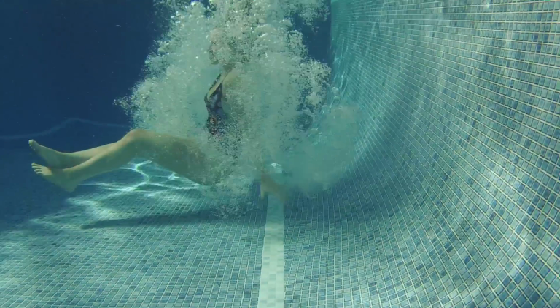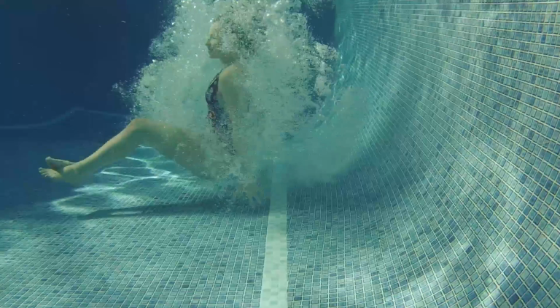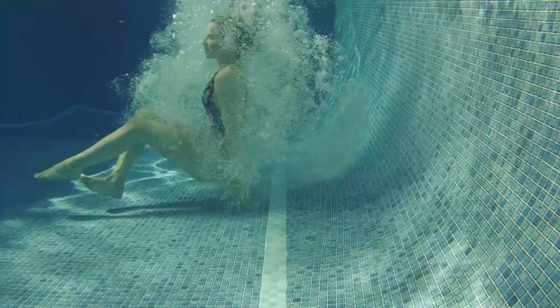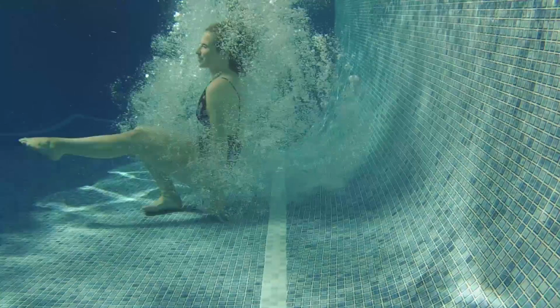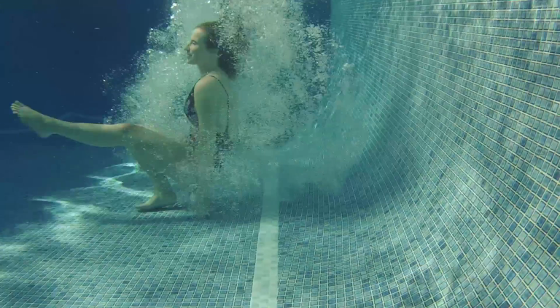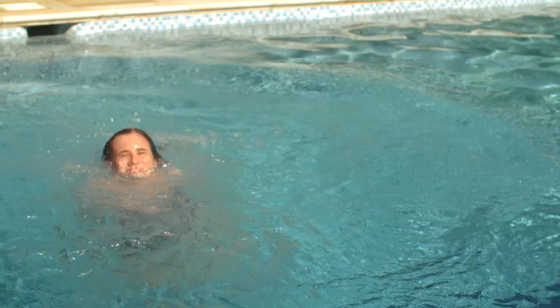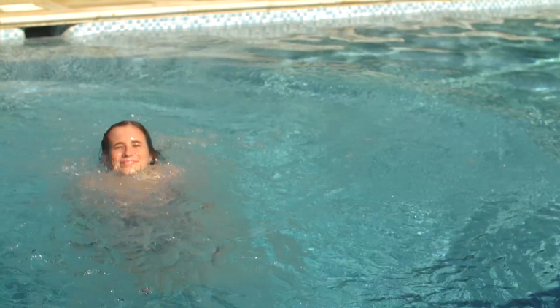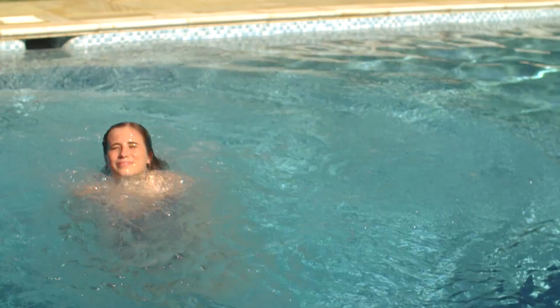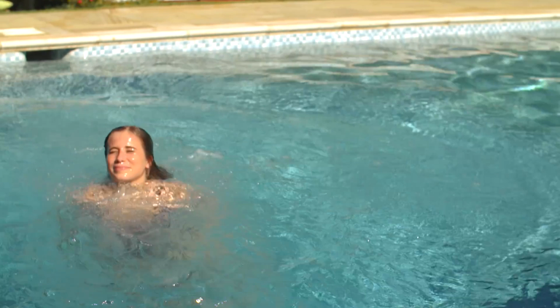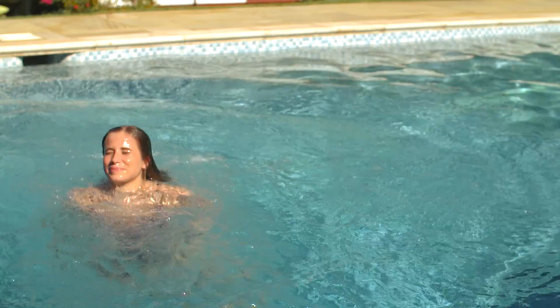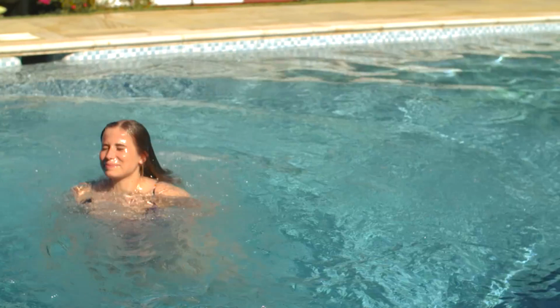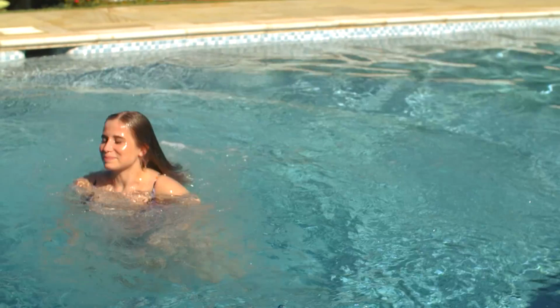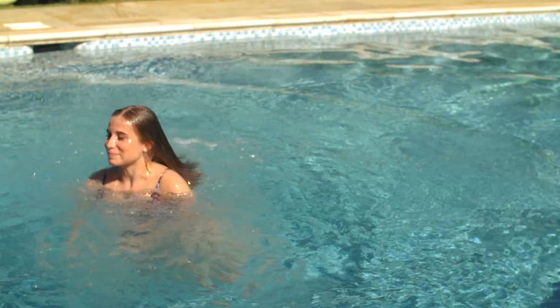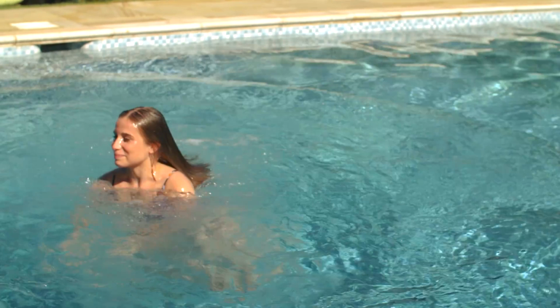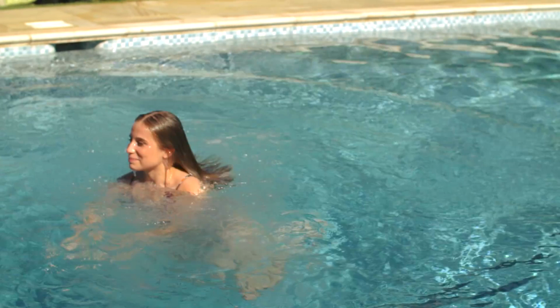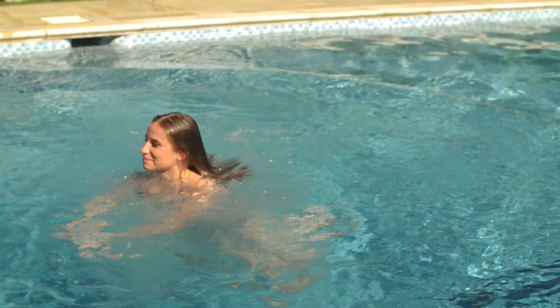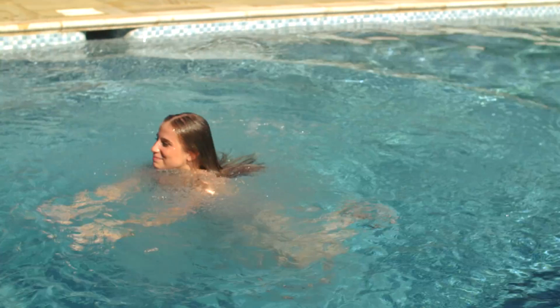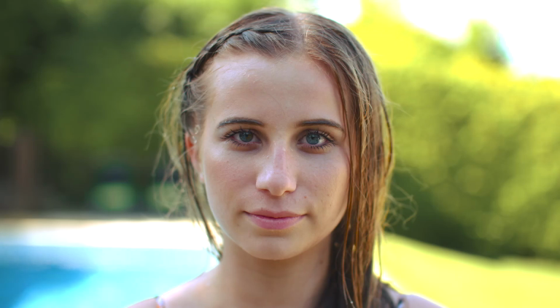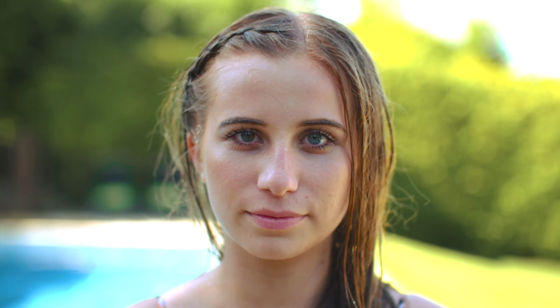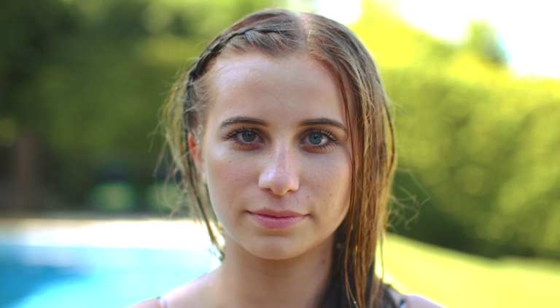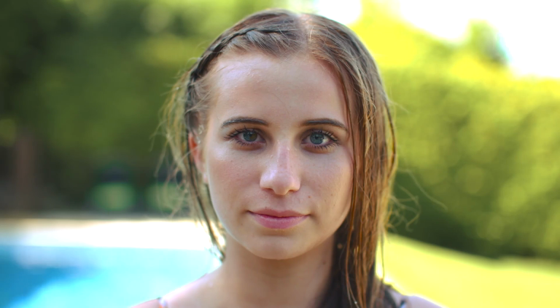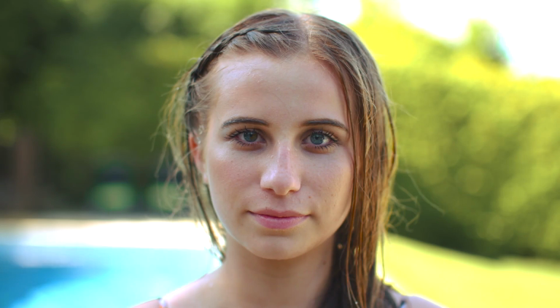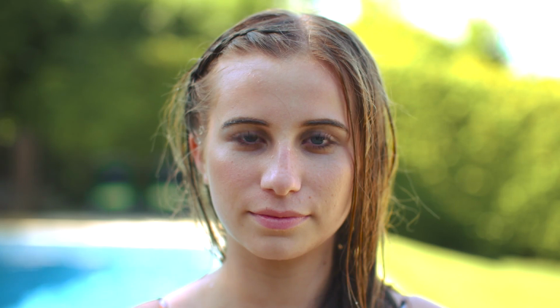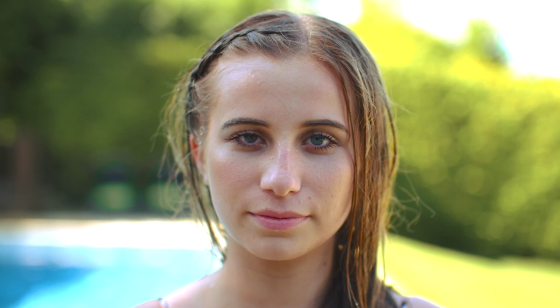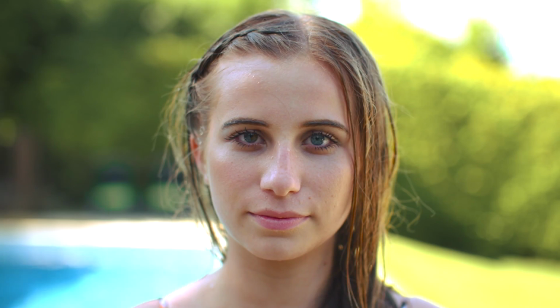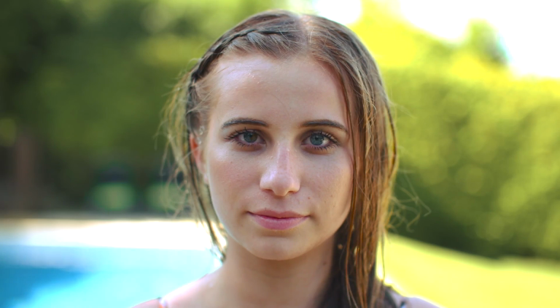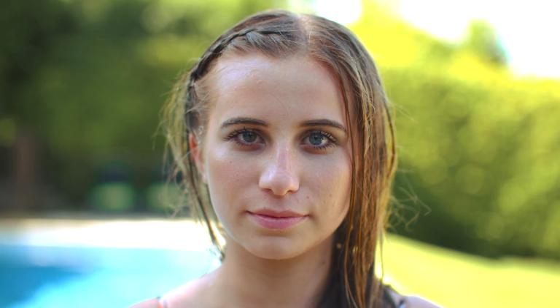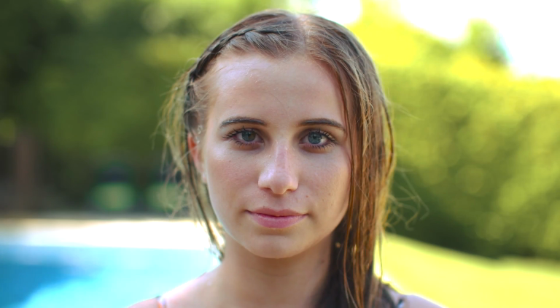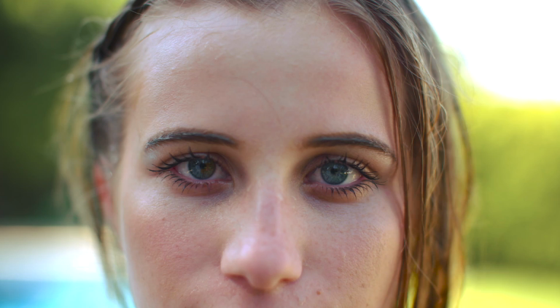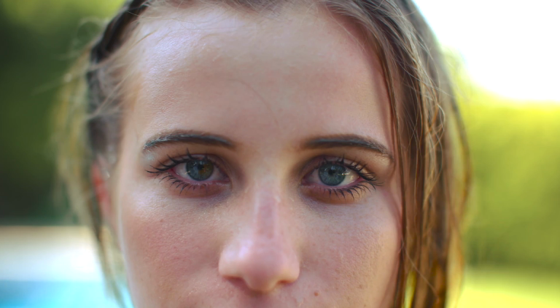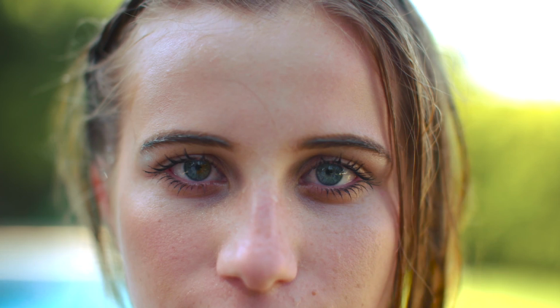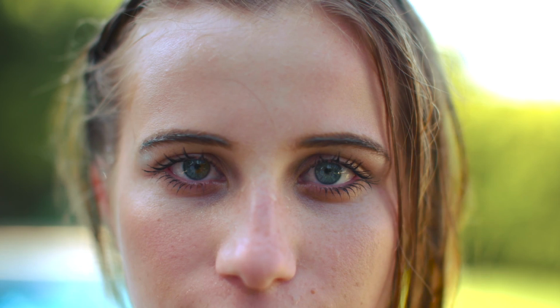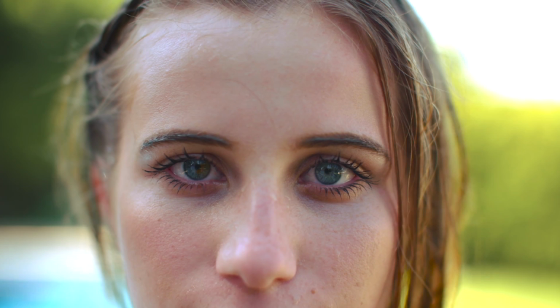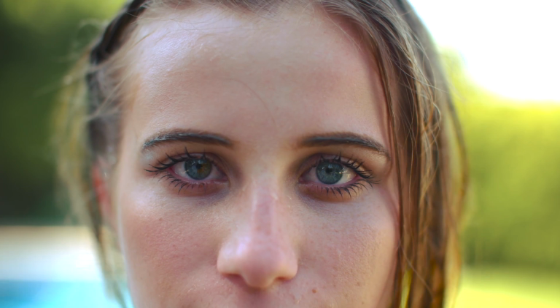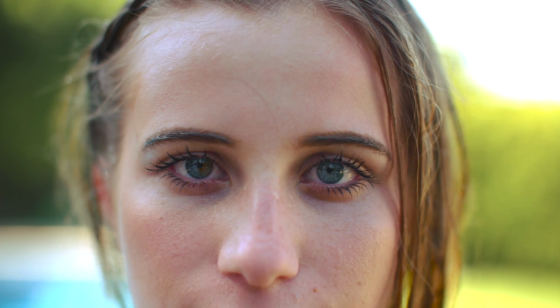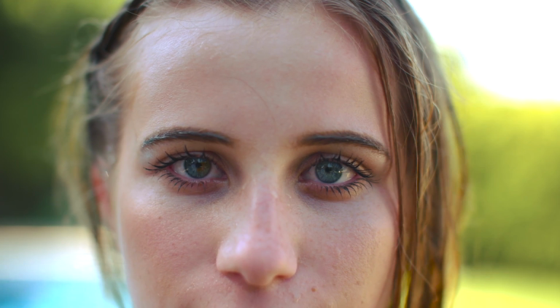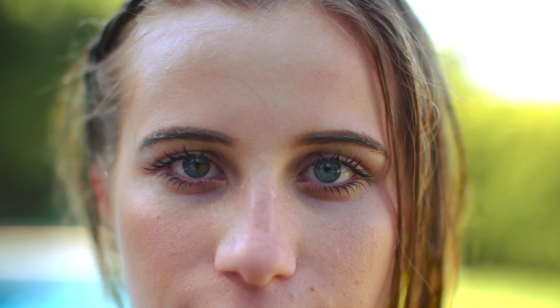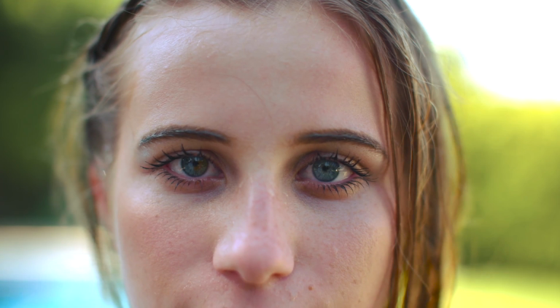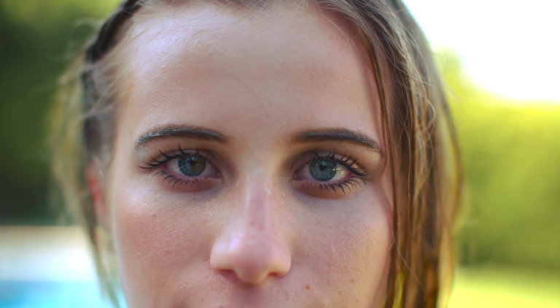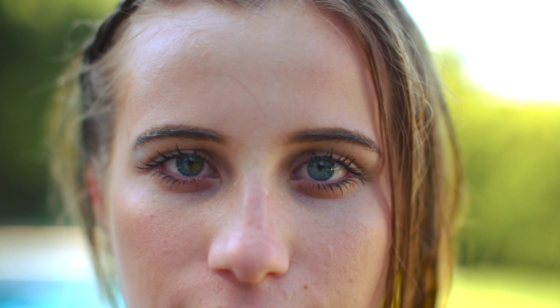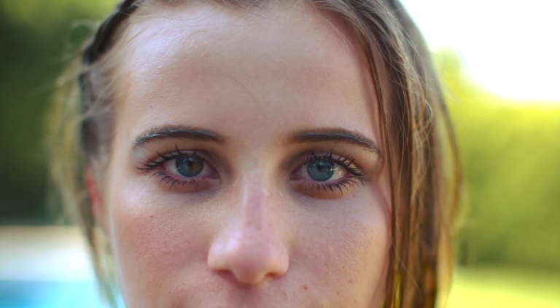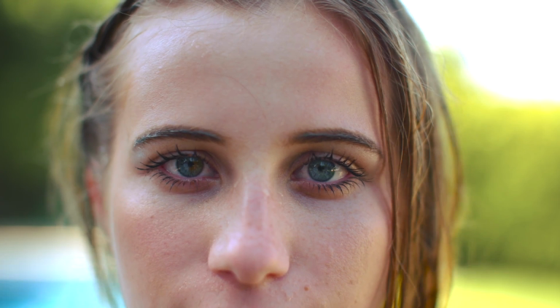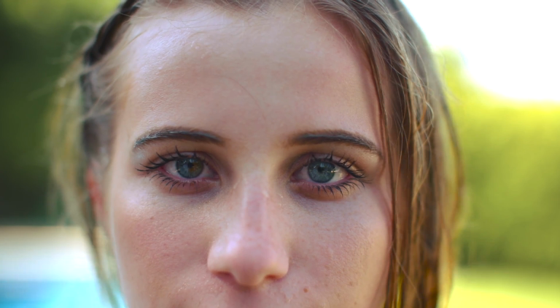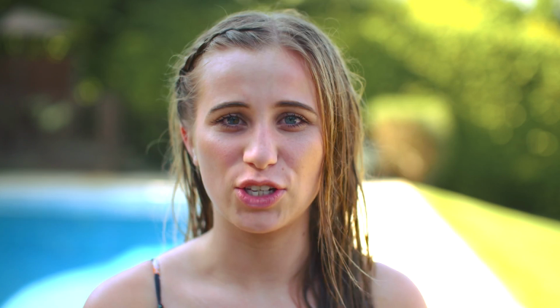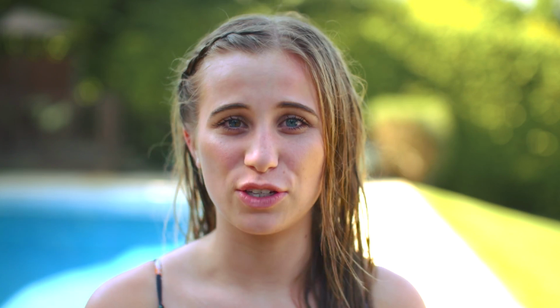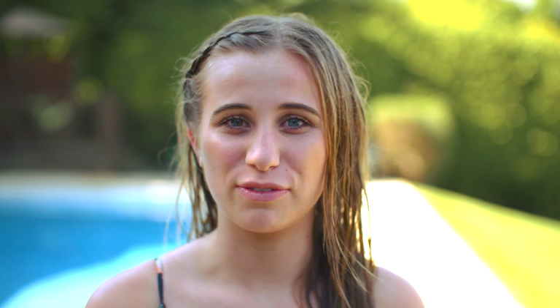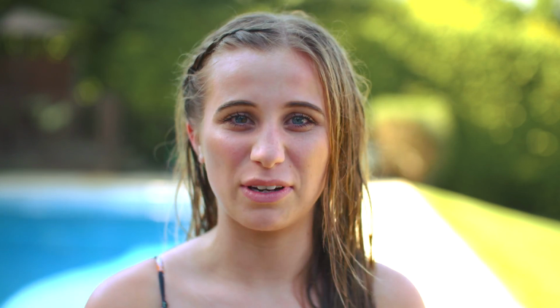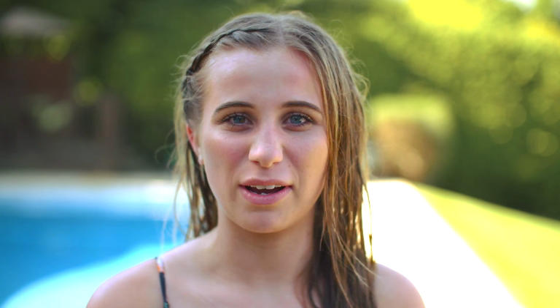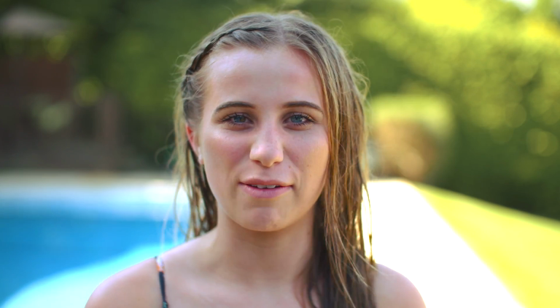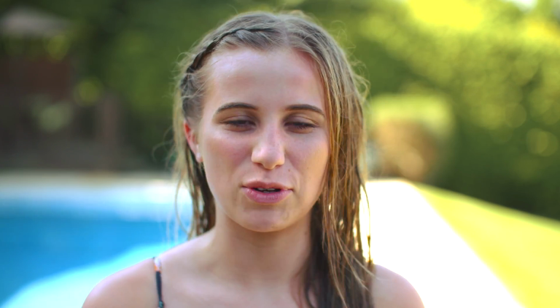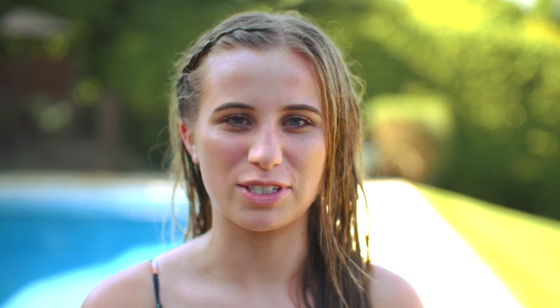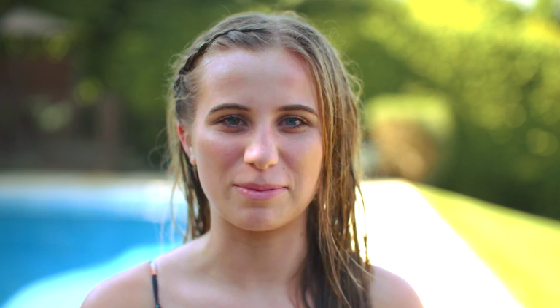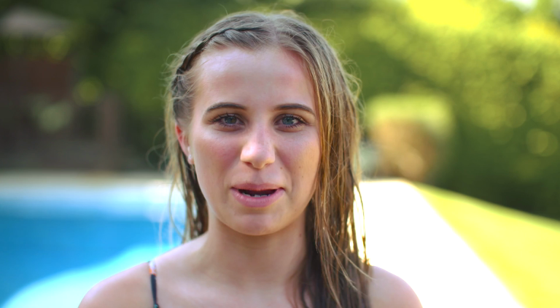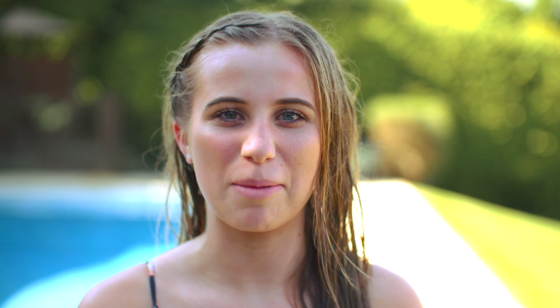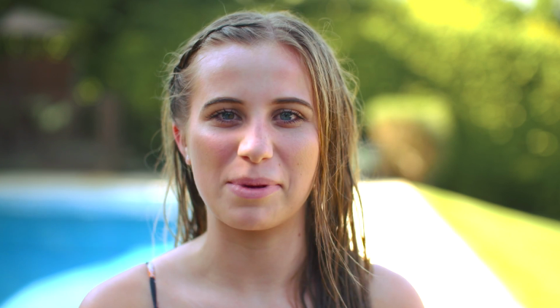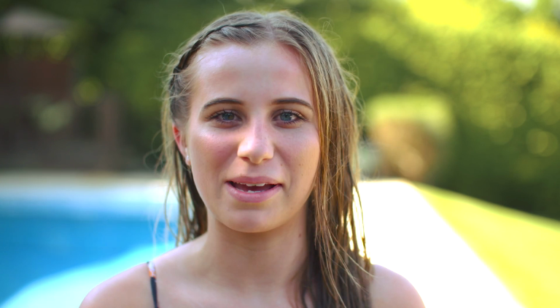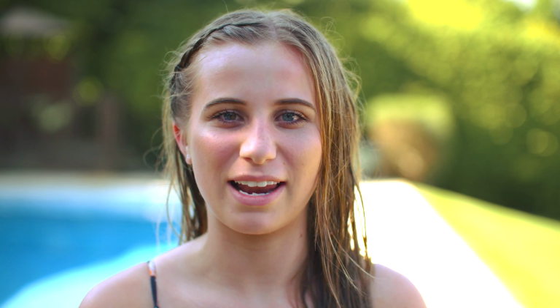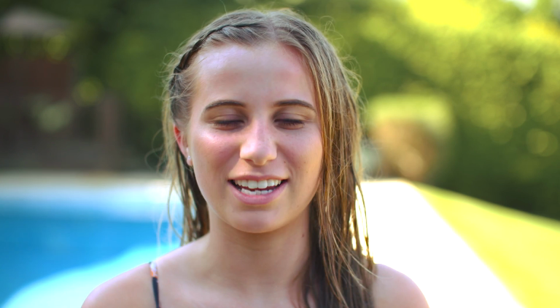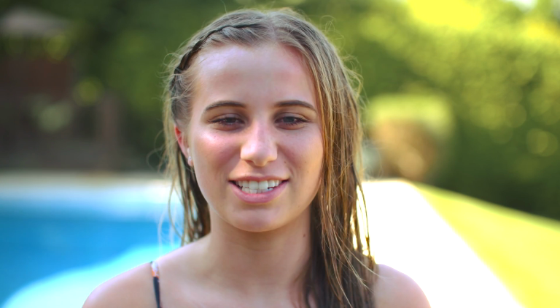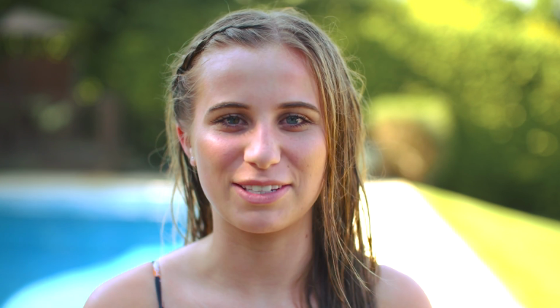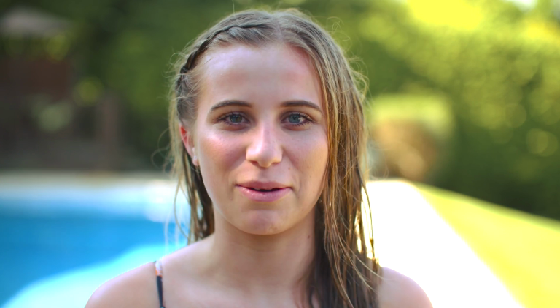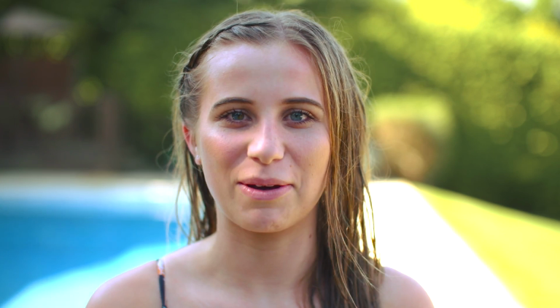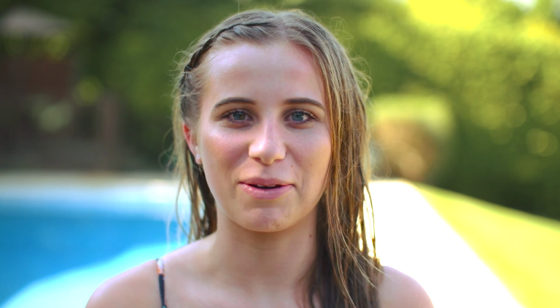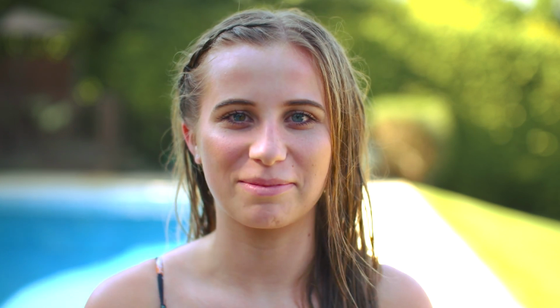So the mascara hasn't smudged at all. It's definitely worked in that aspect. However, I do feel like I've got some clumpy eyelashes going on.